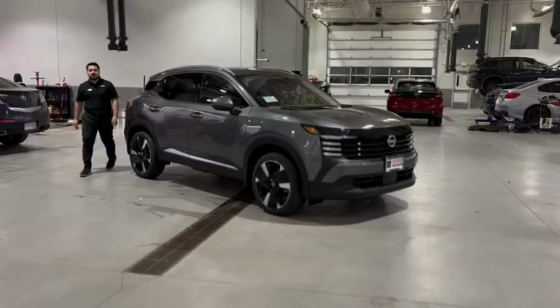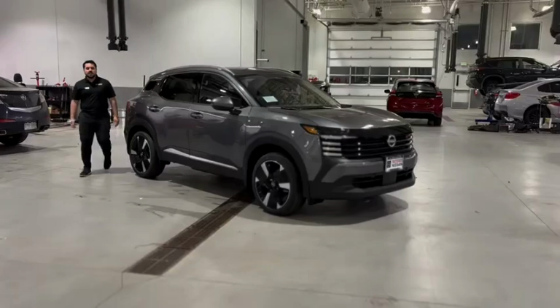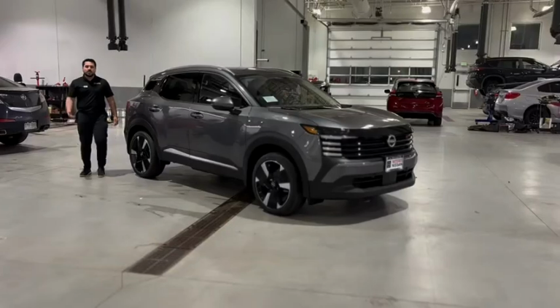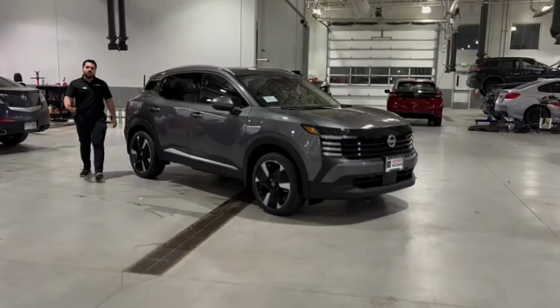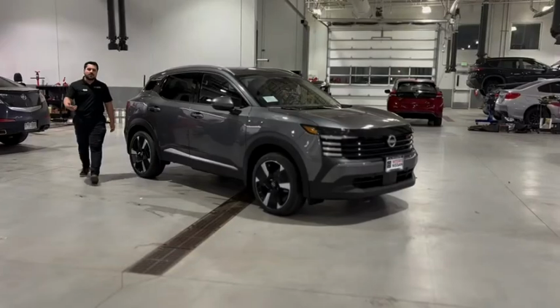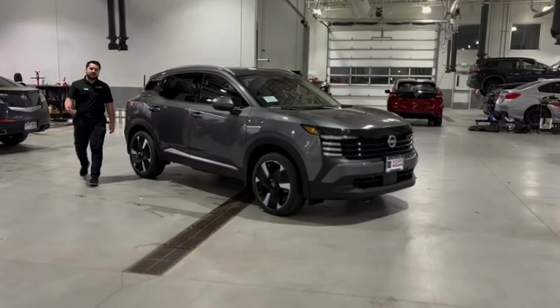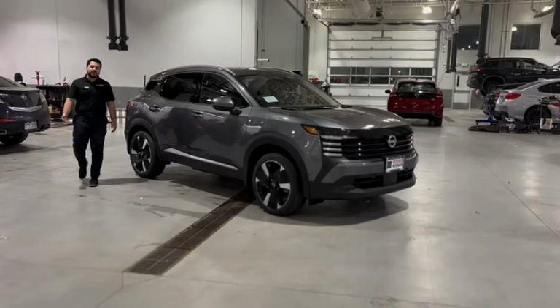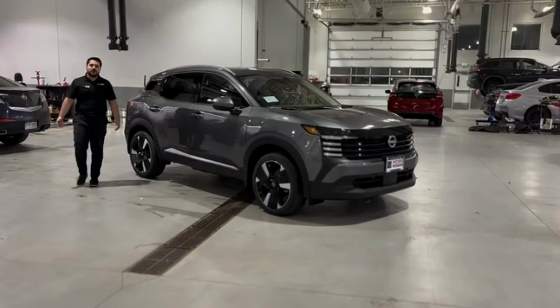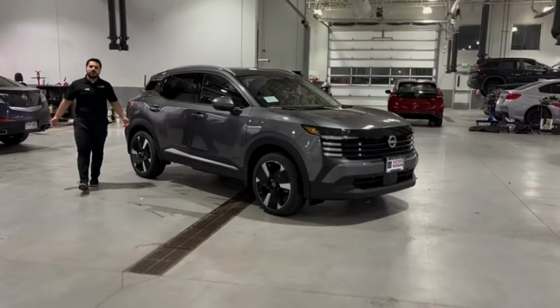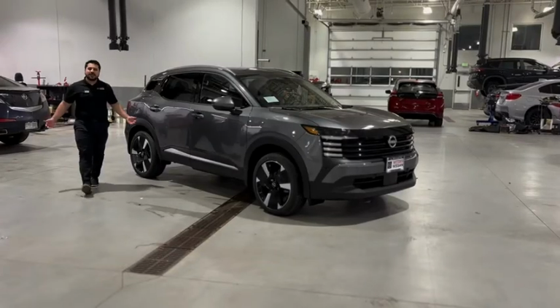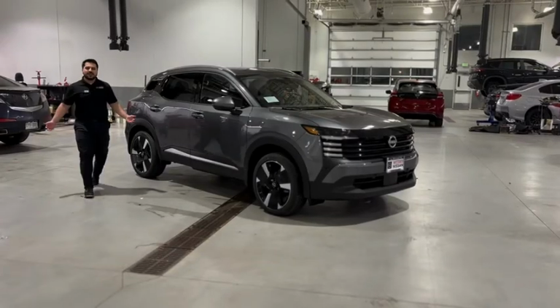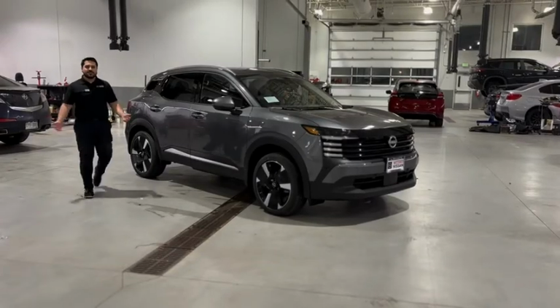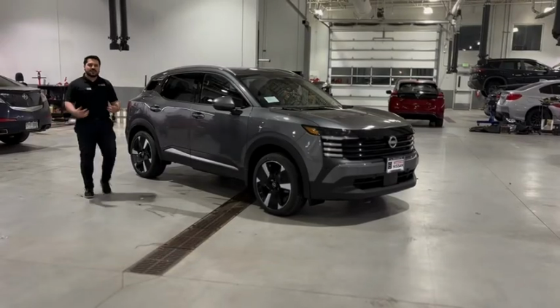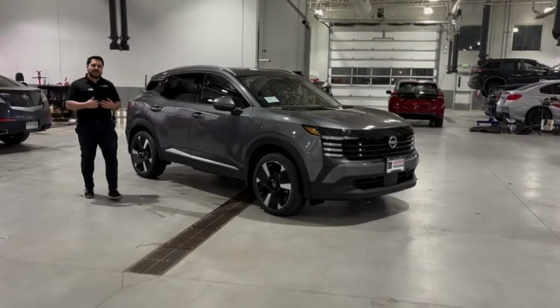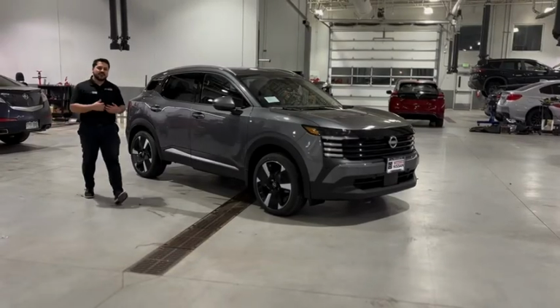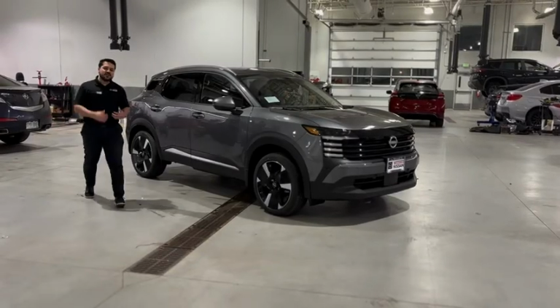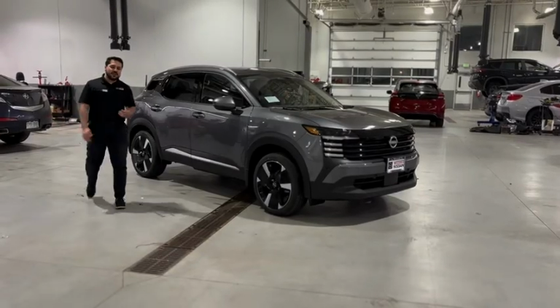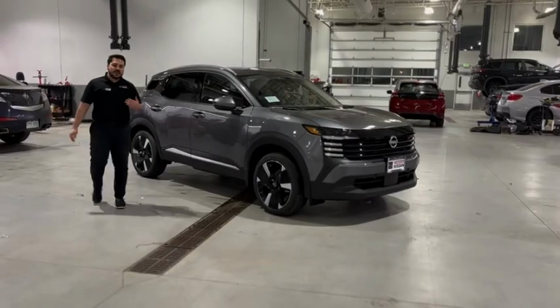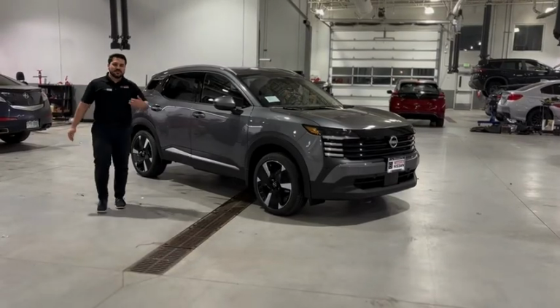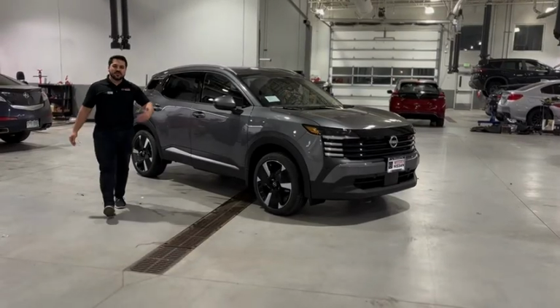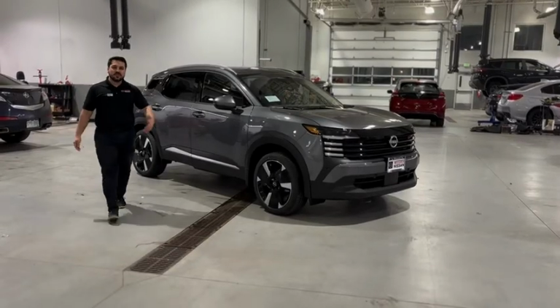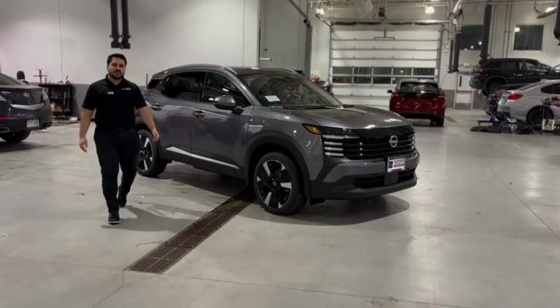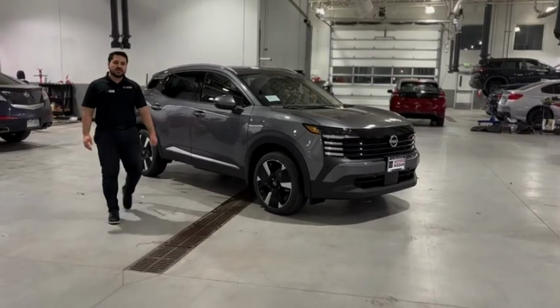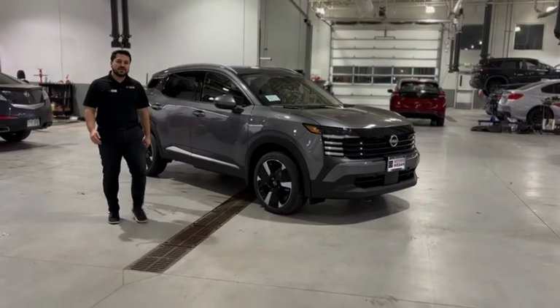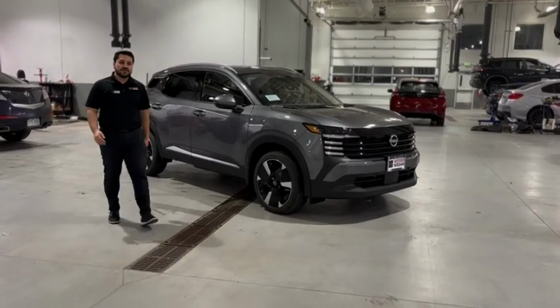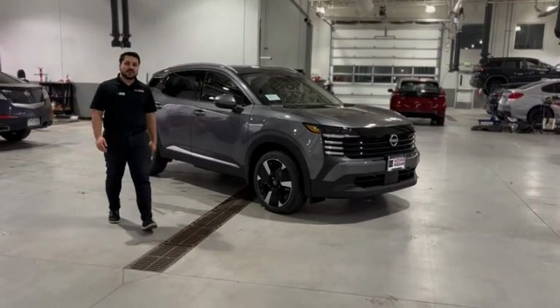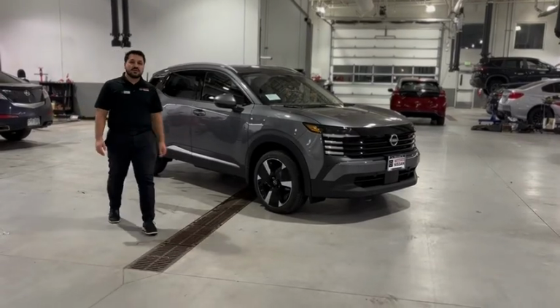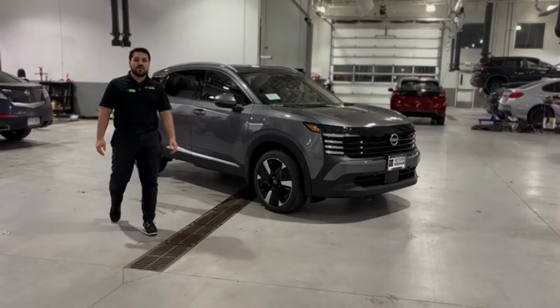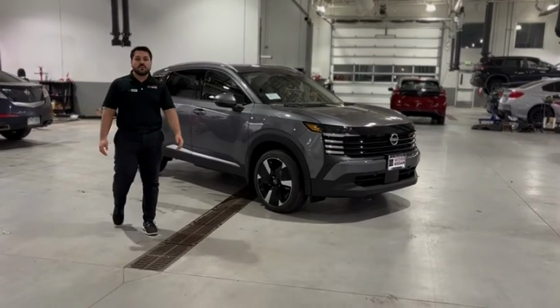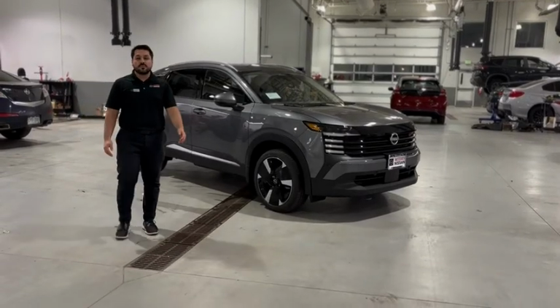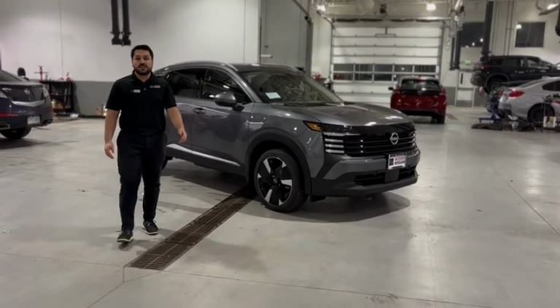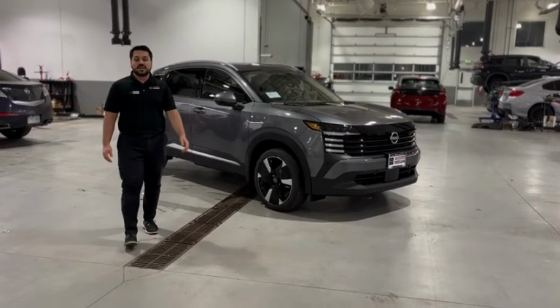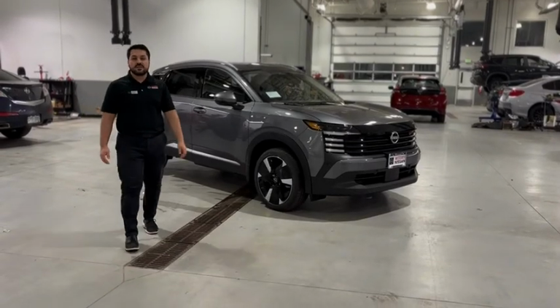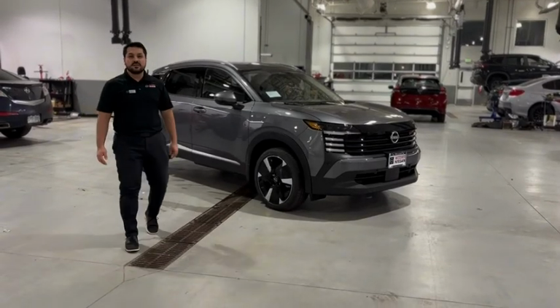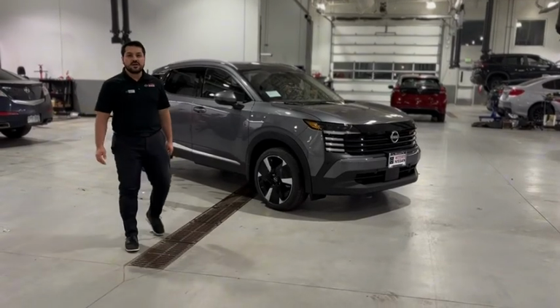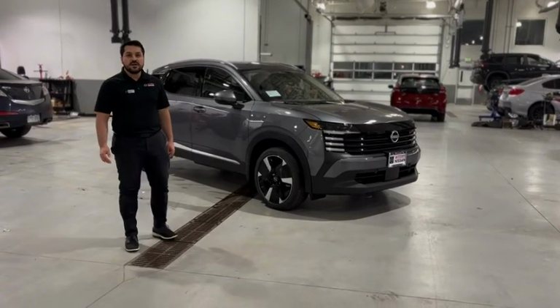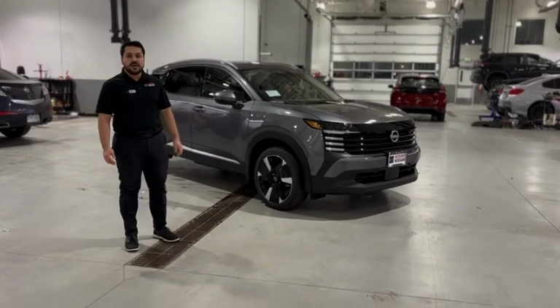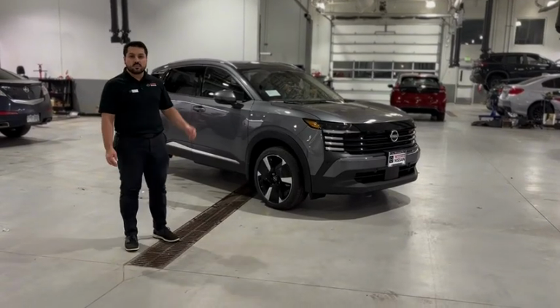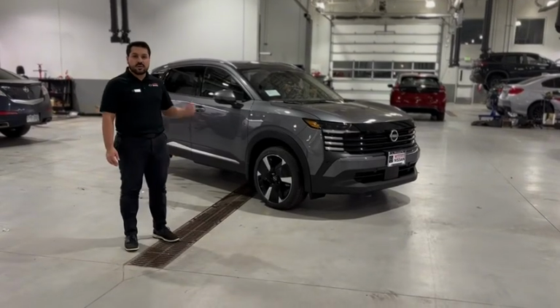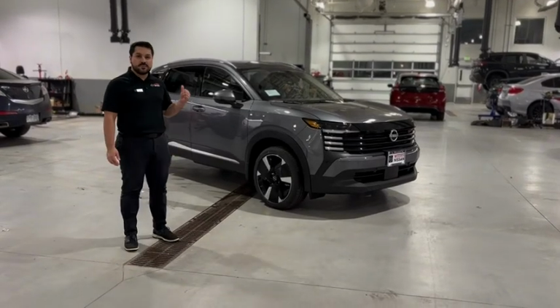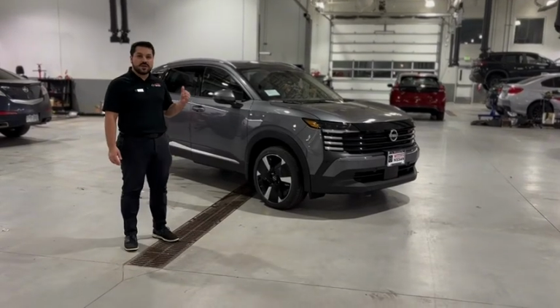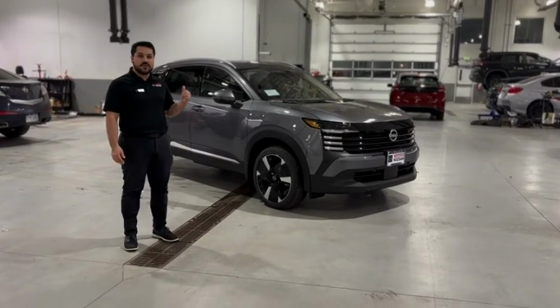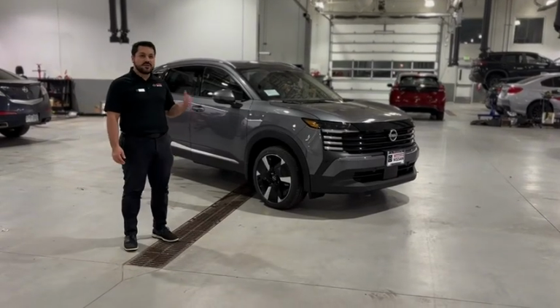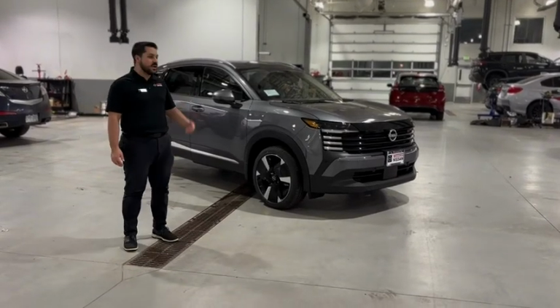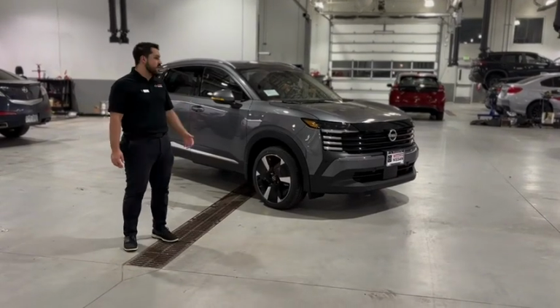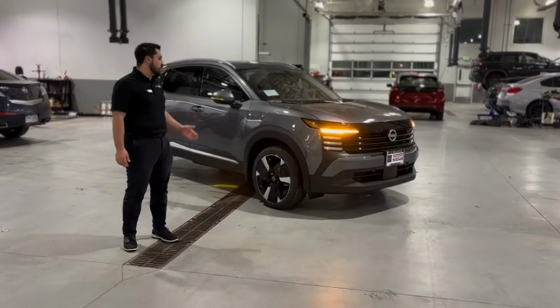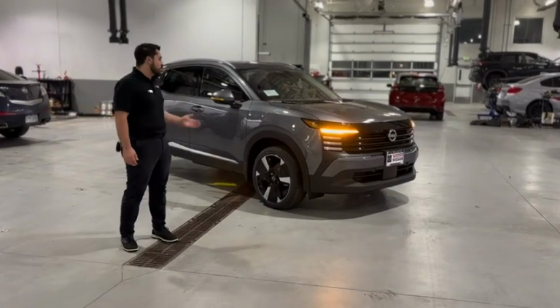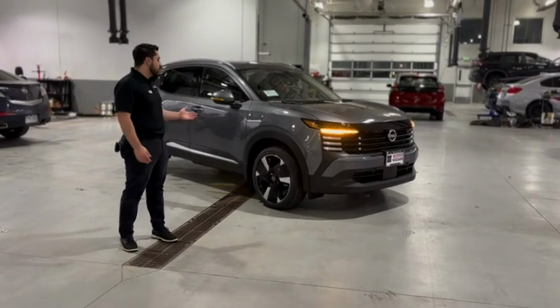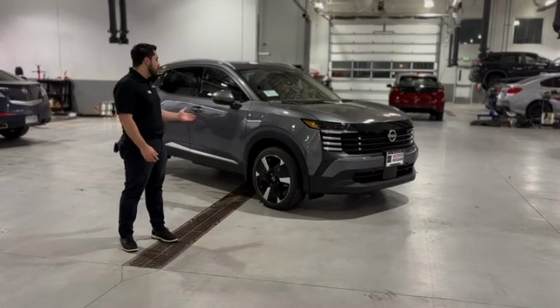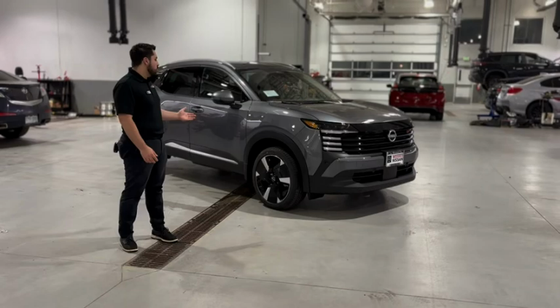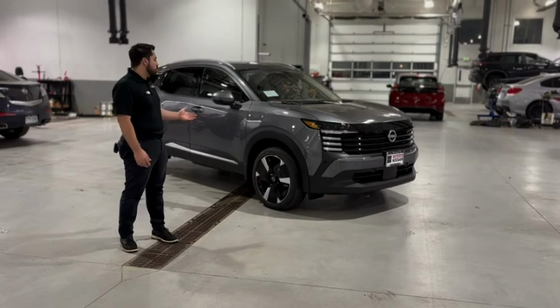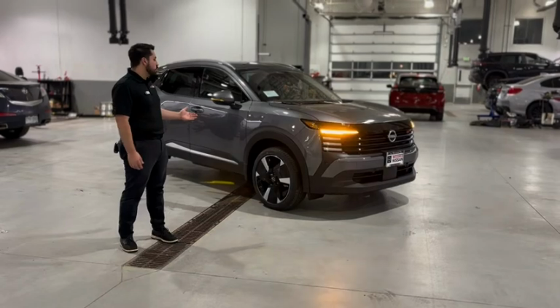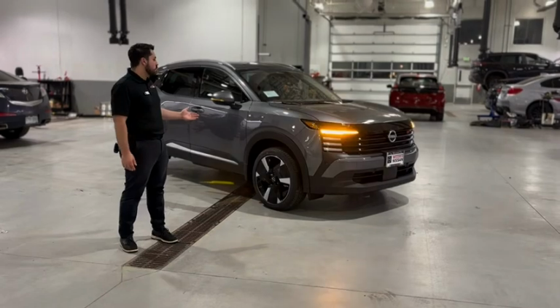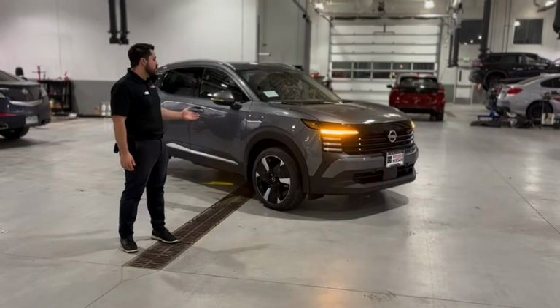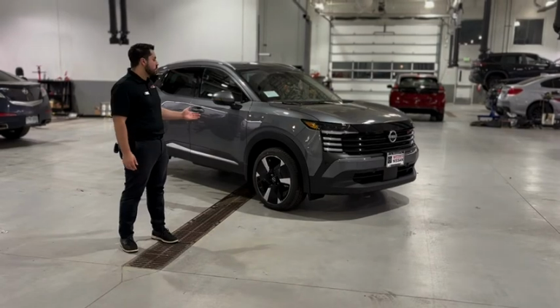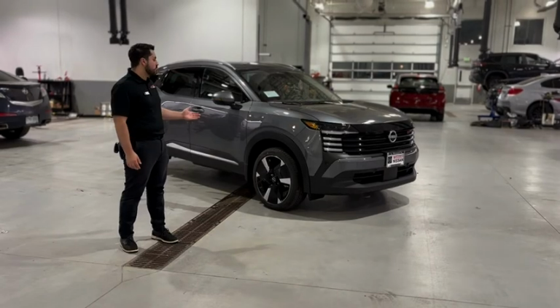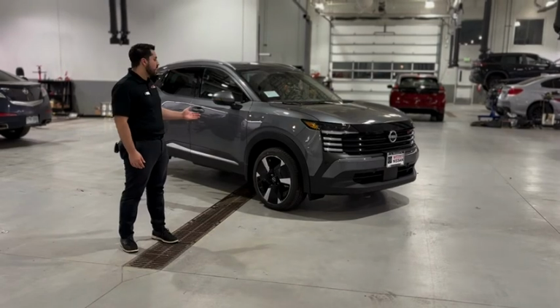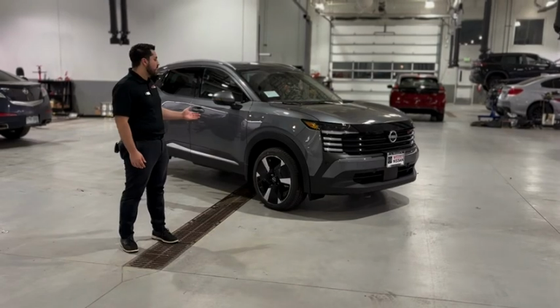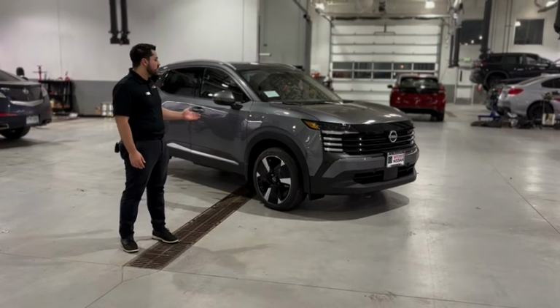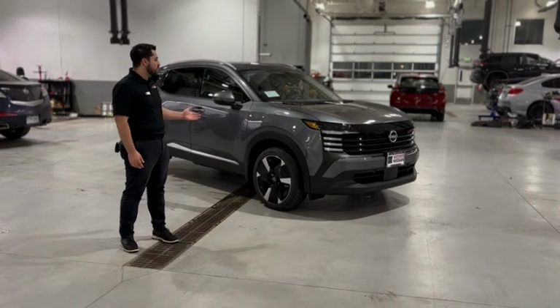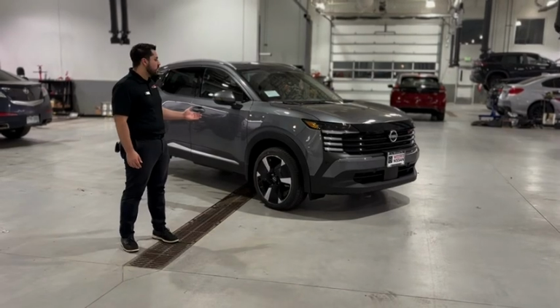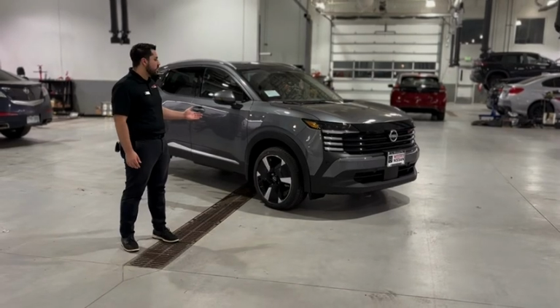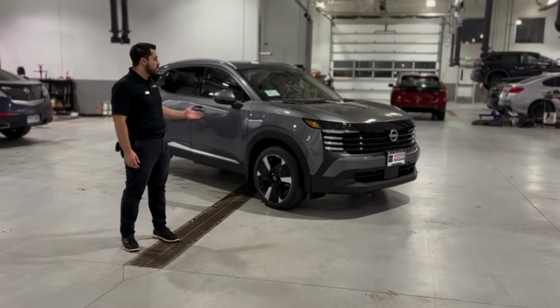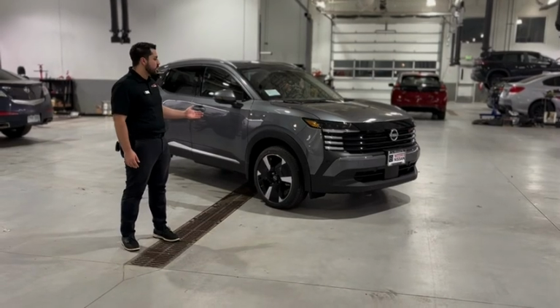Welcome everyone, my name is David. I'm a sales consultant here at Woodman Nissan and right behind me I got the brand new 2025 Nissan Kicks.